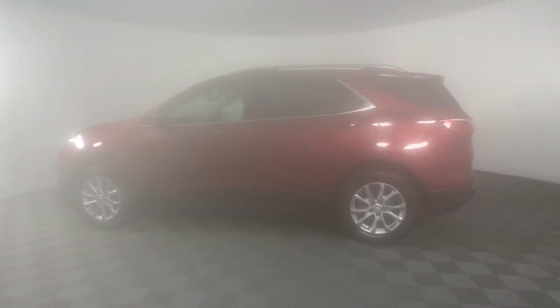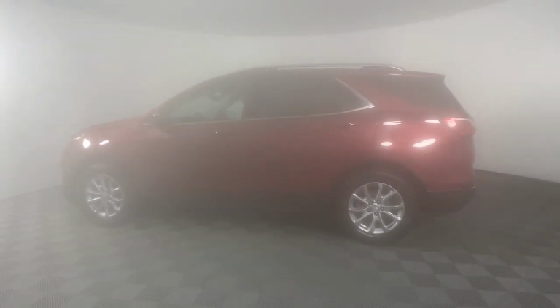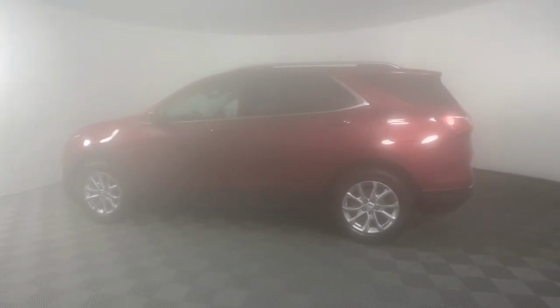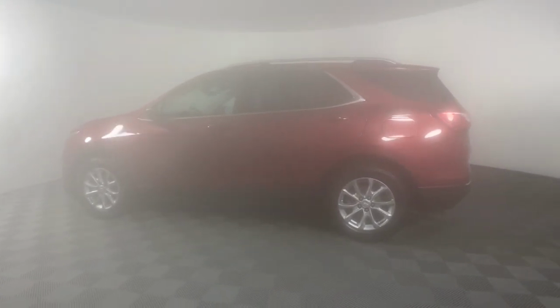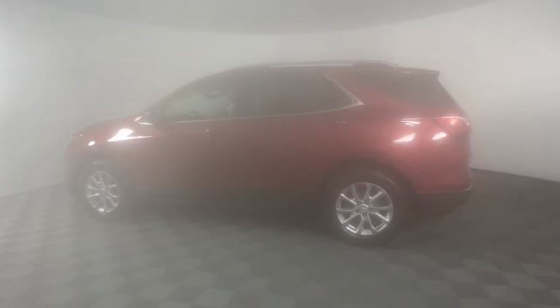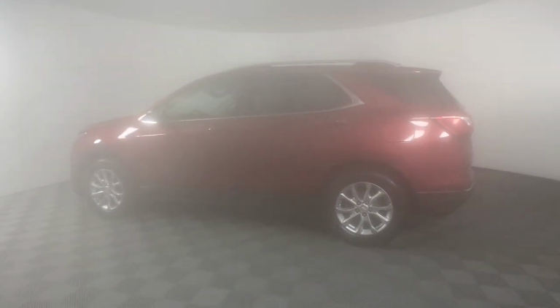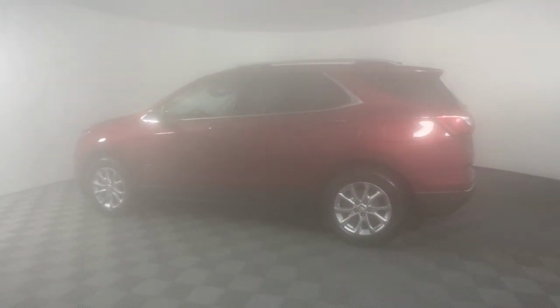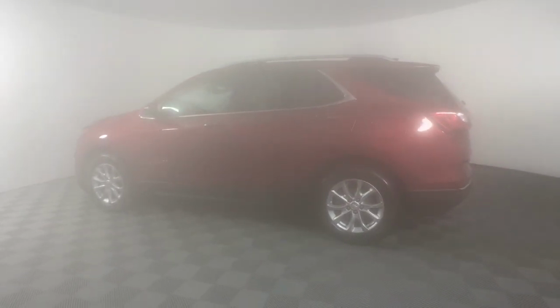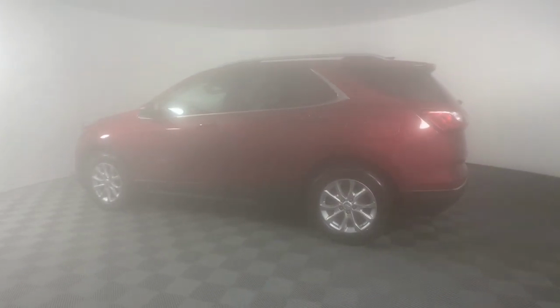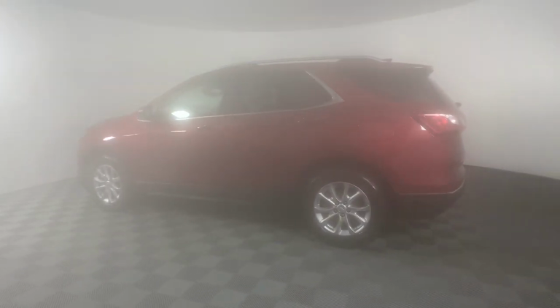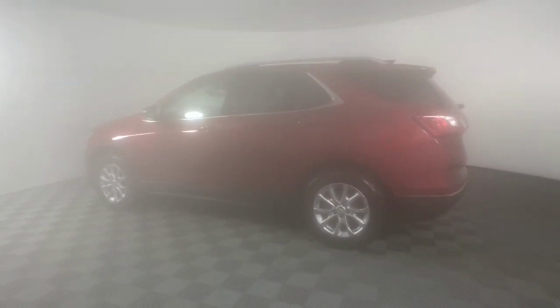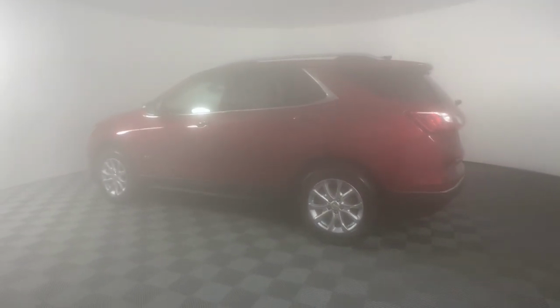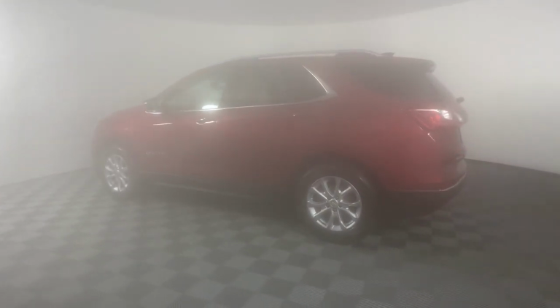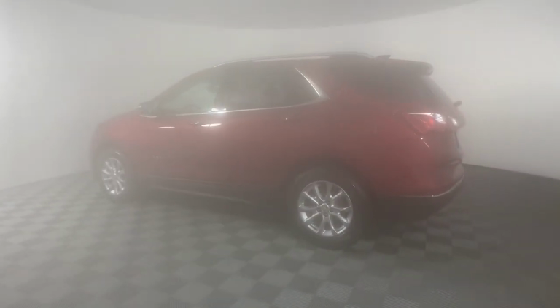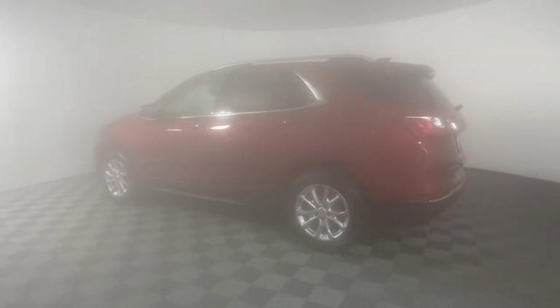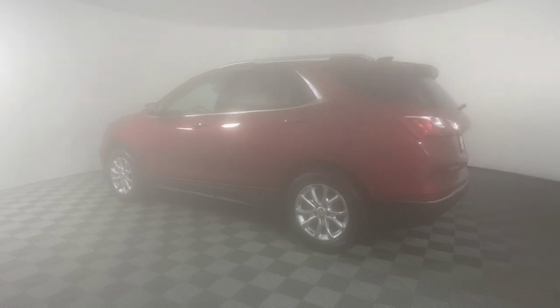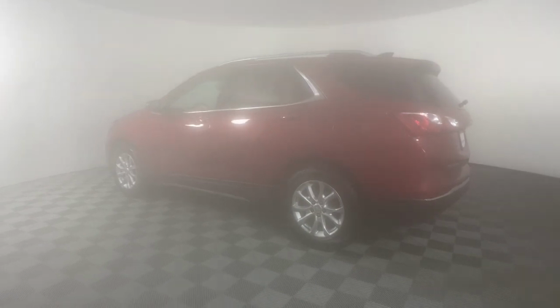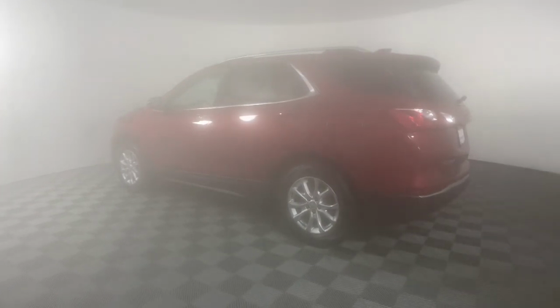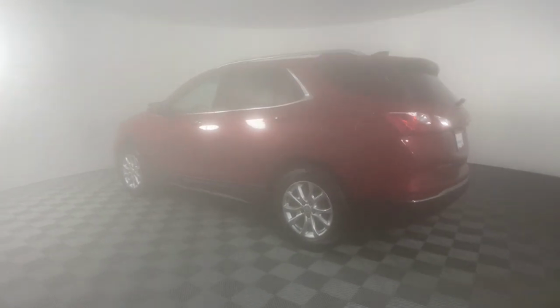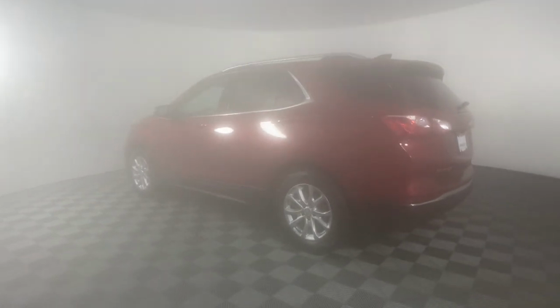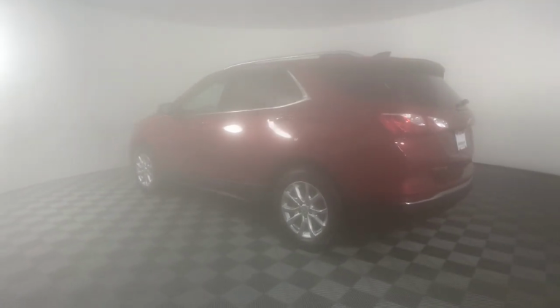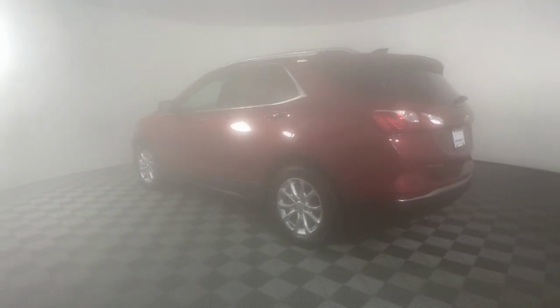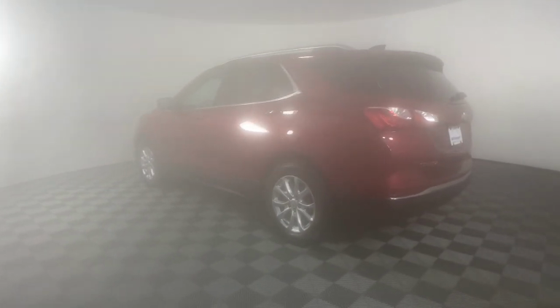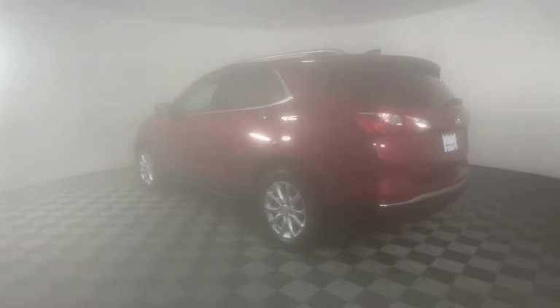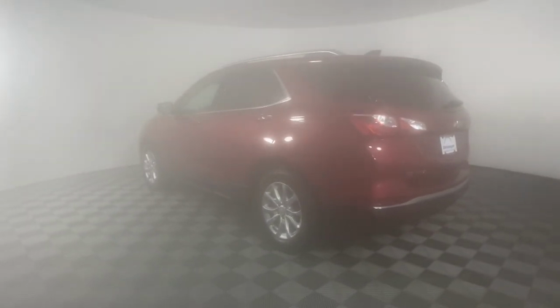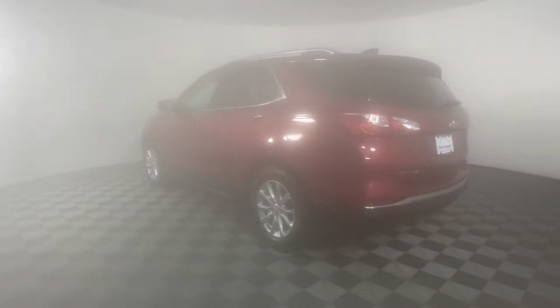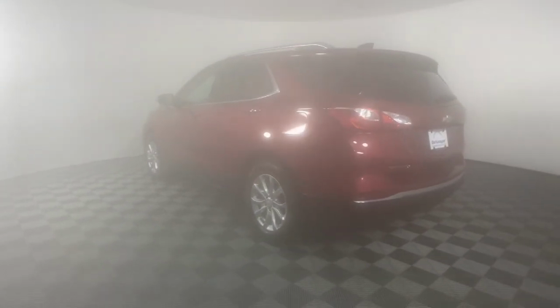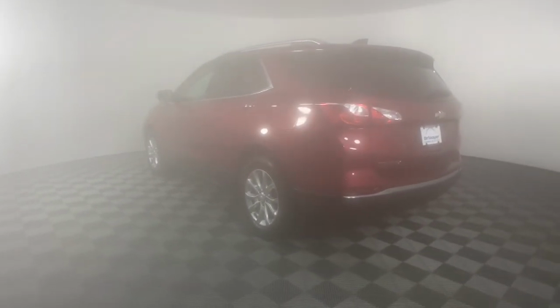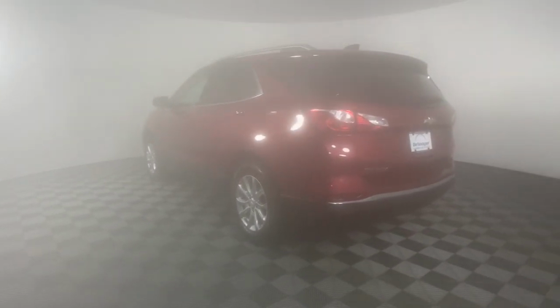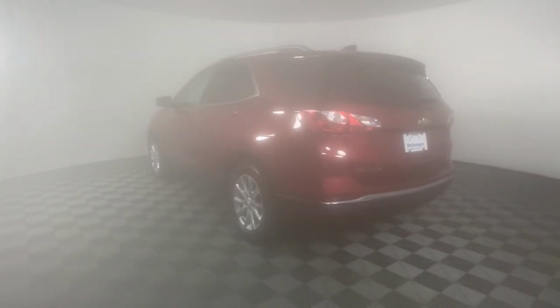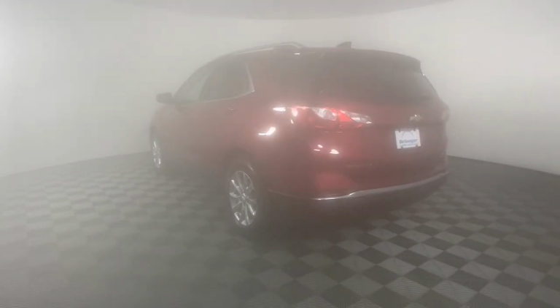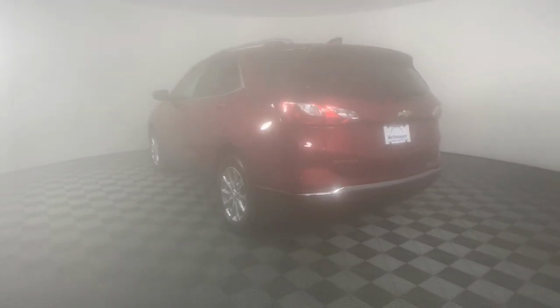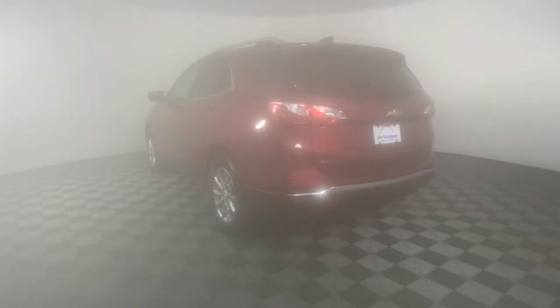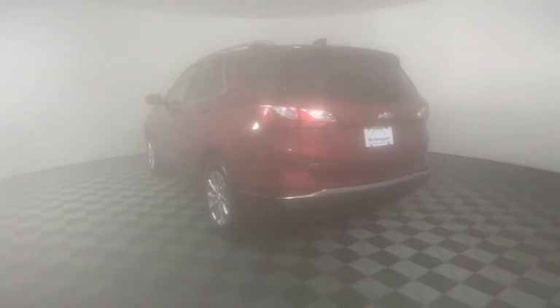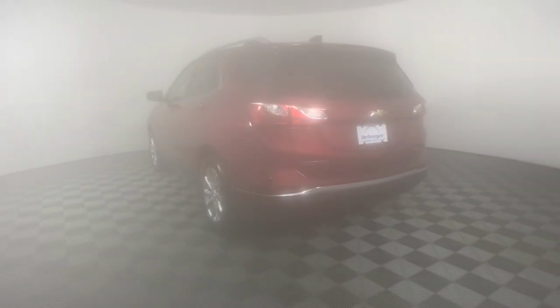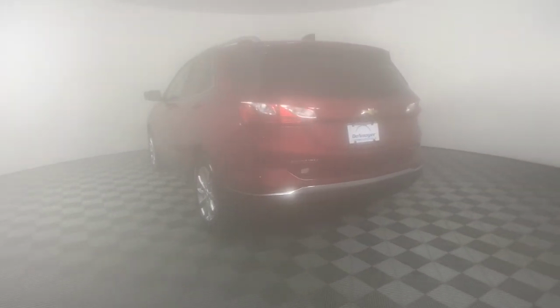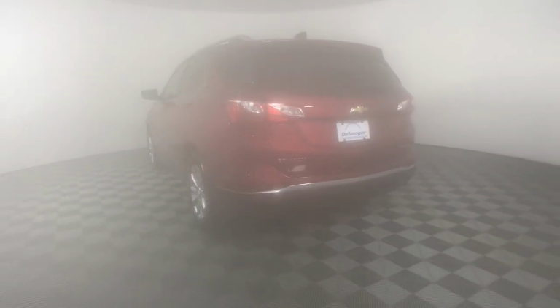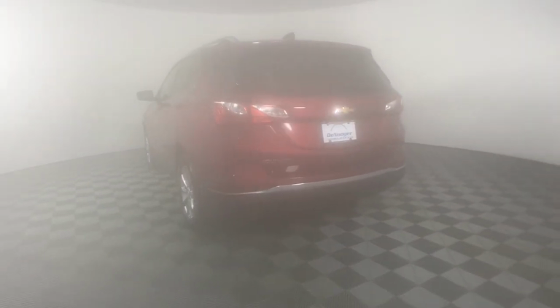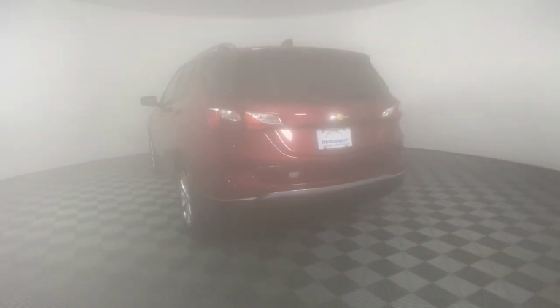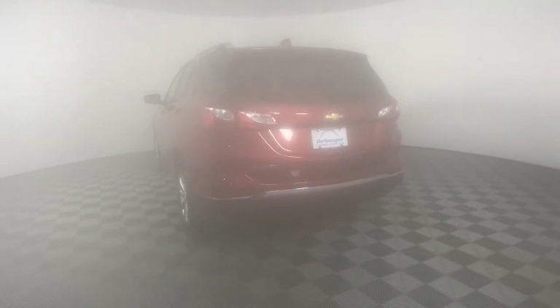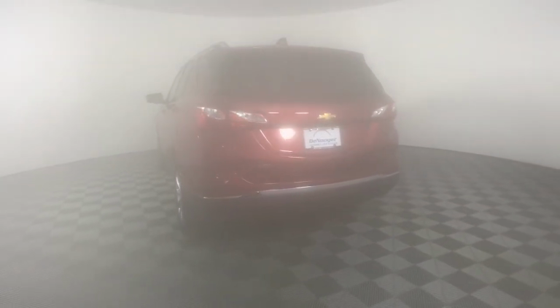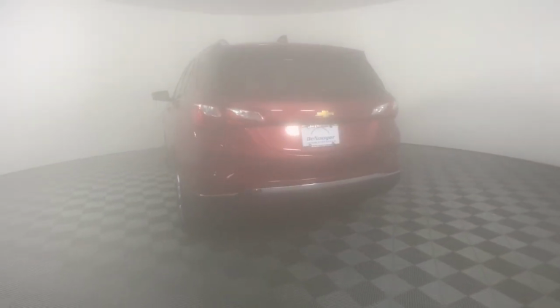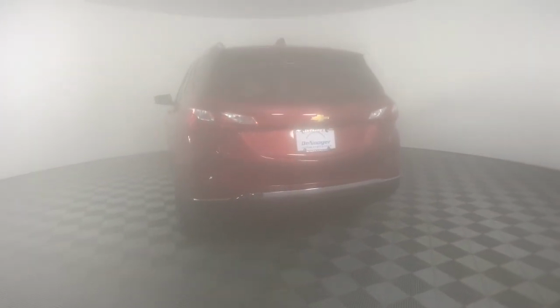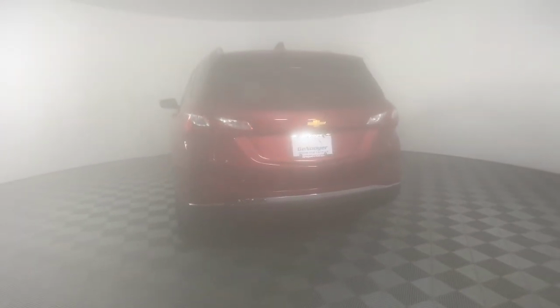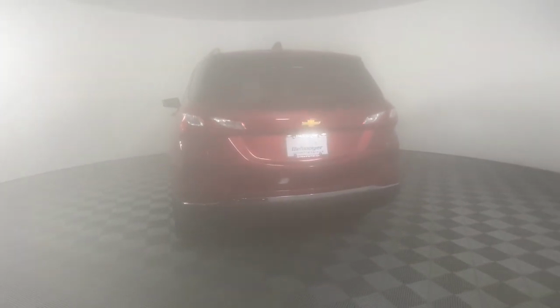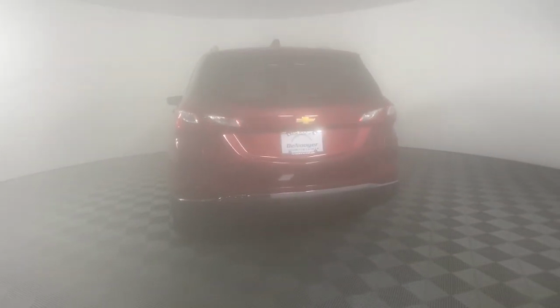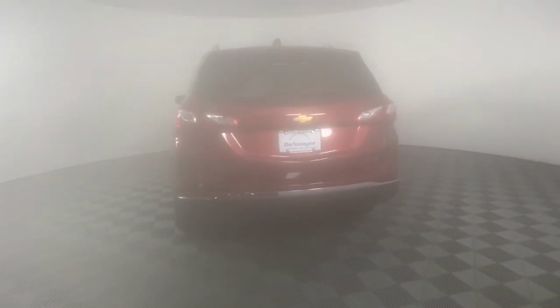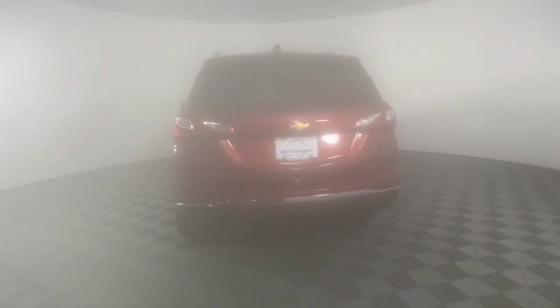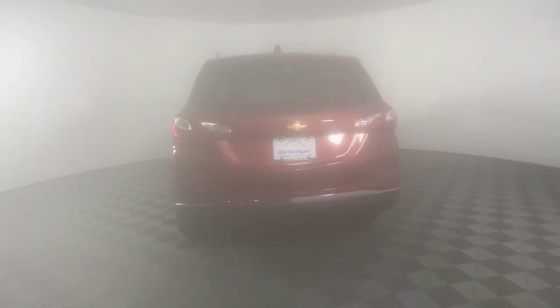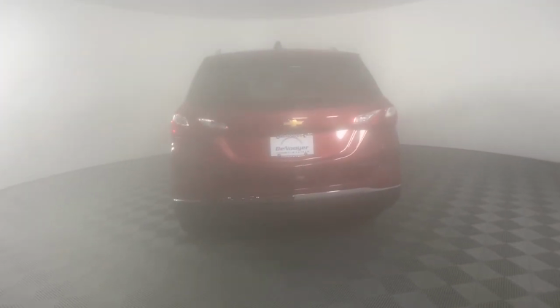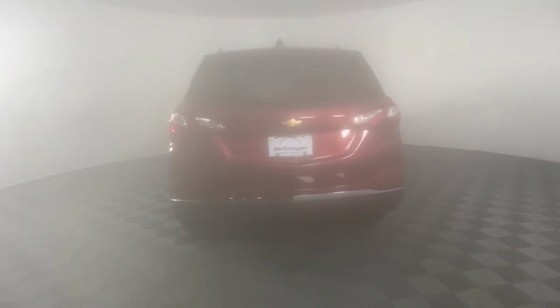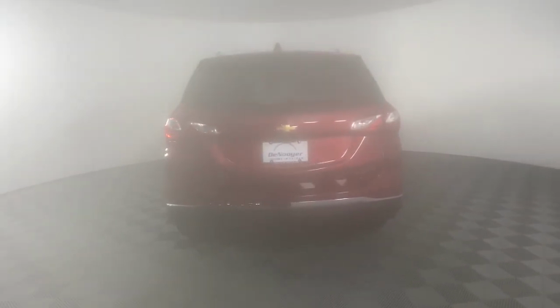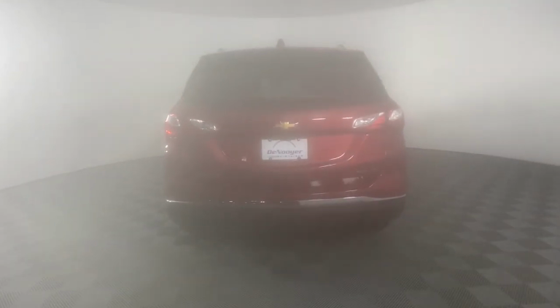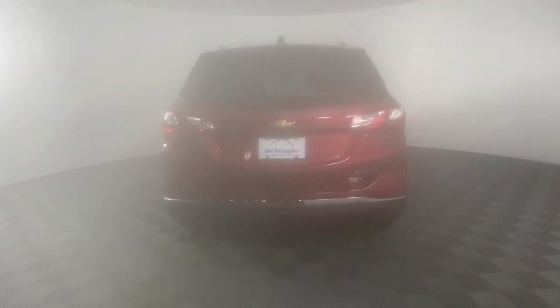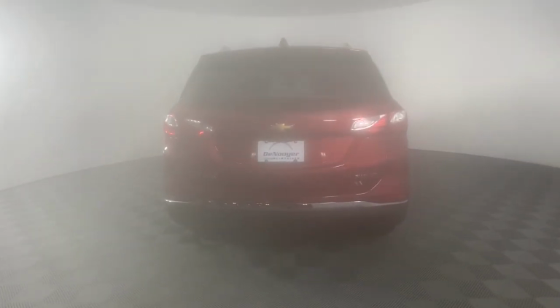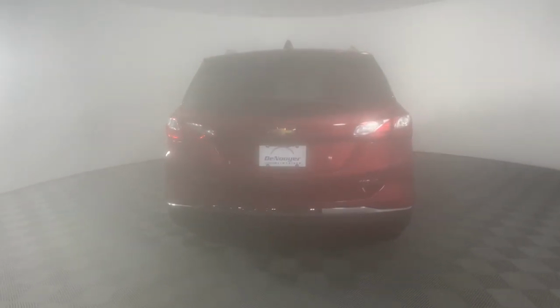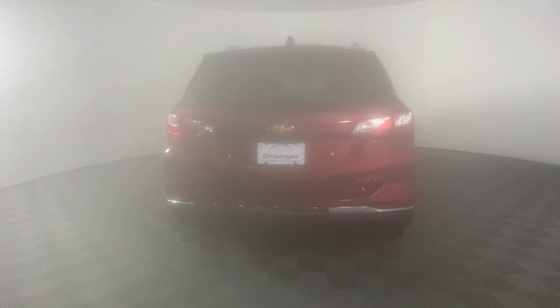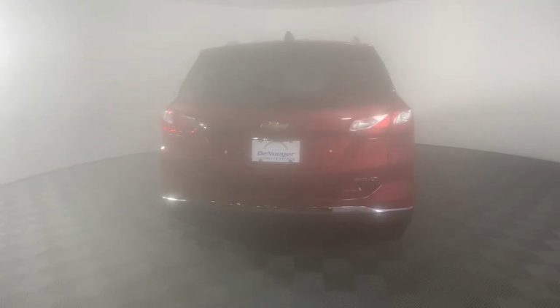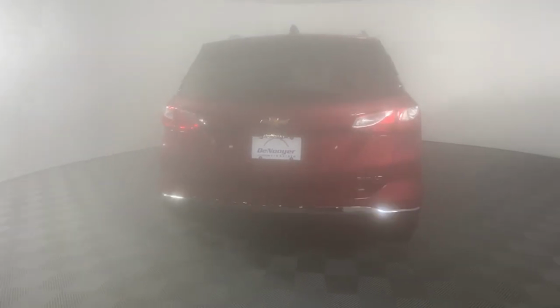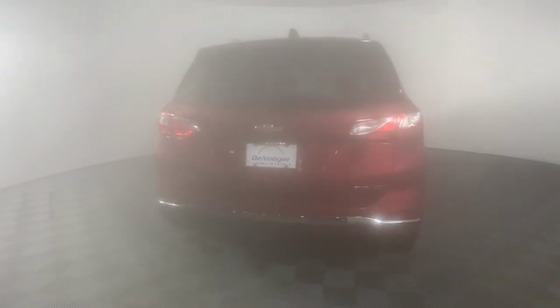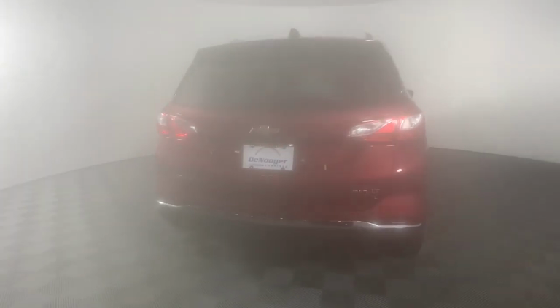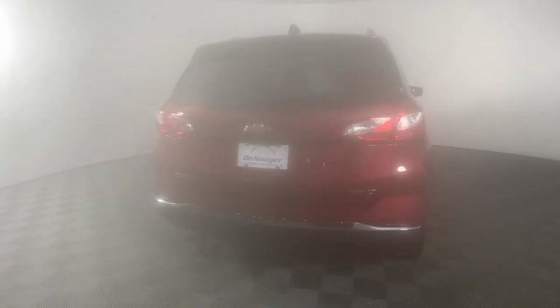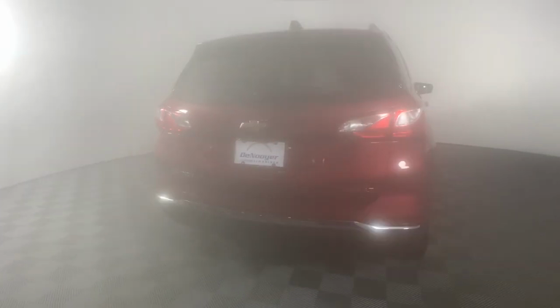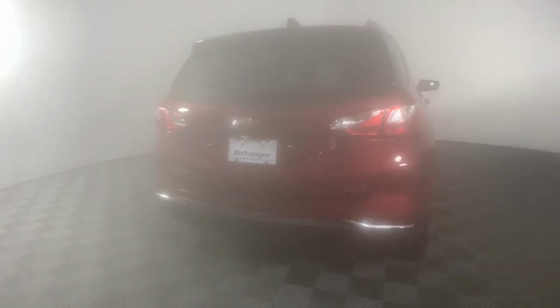The generous cargo space and connected technology of the Equinox help you navigate every twist and turn of the road with confidence and style.